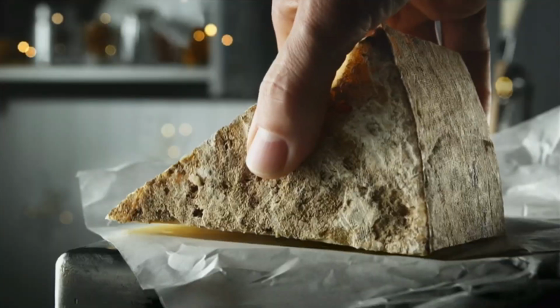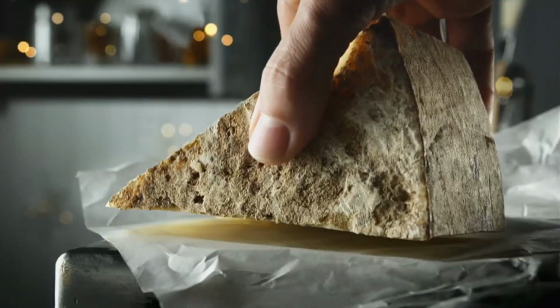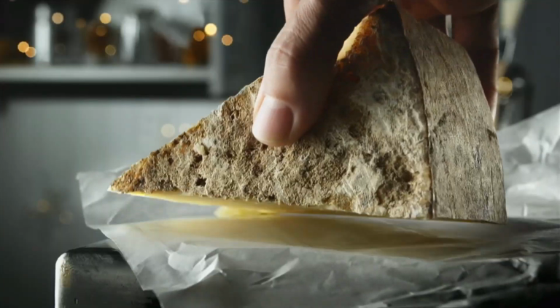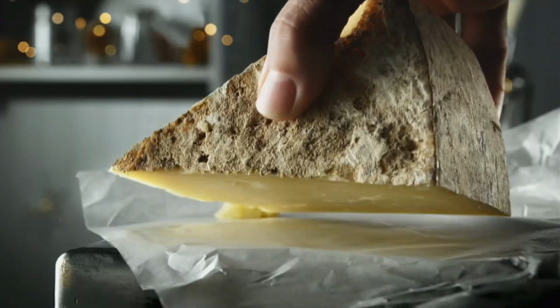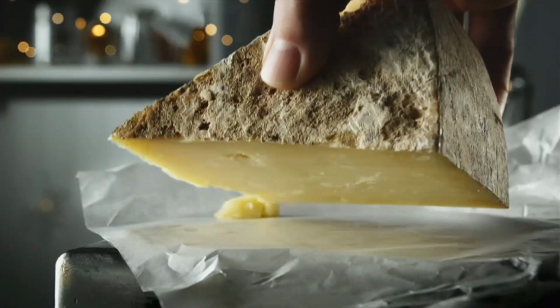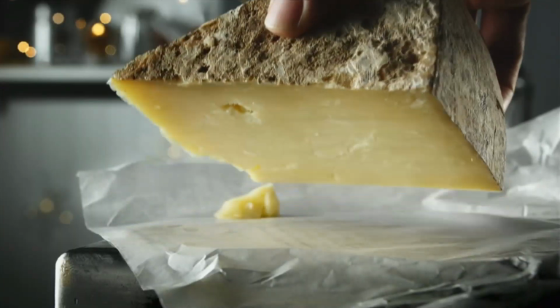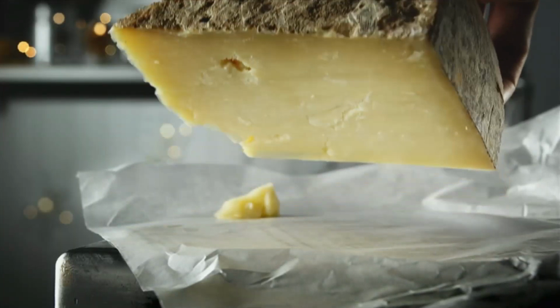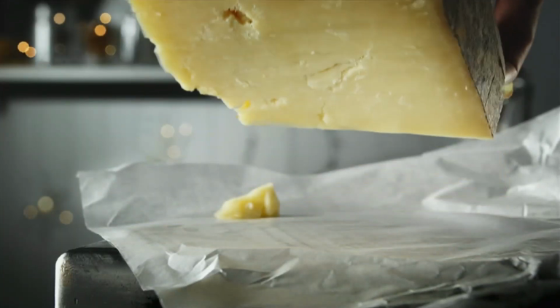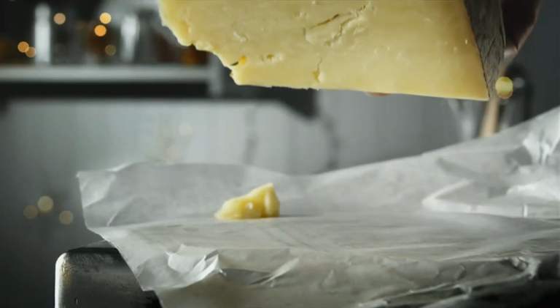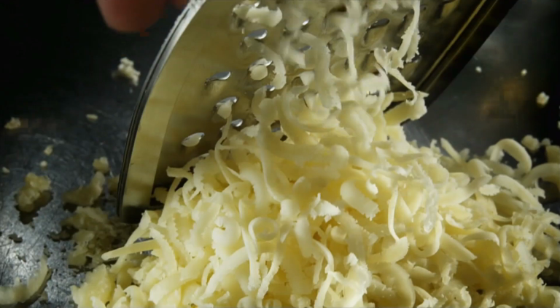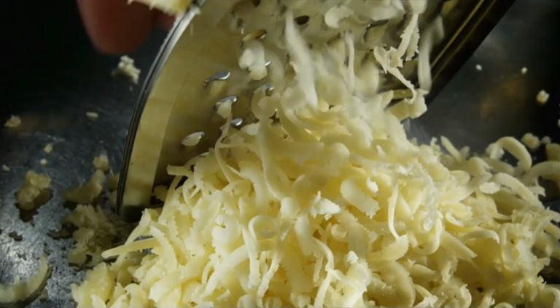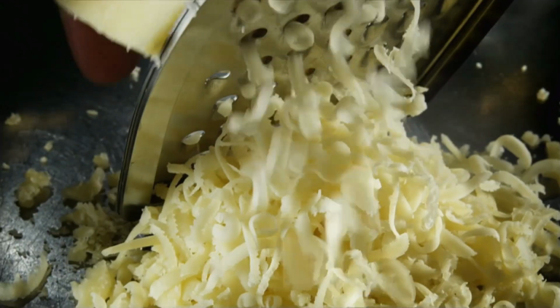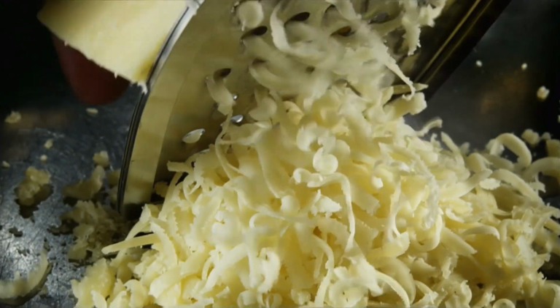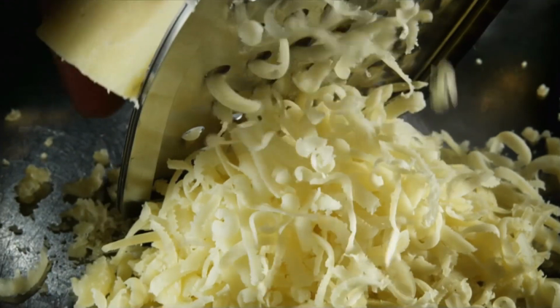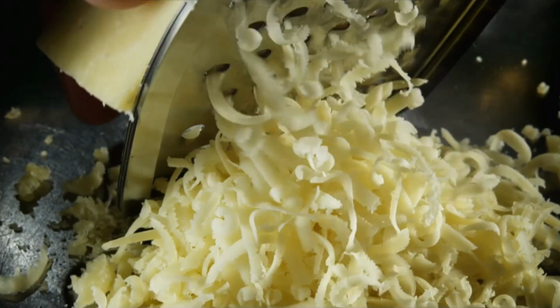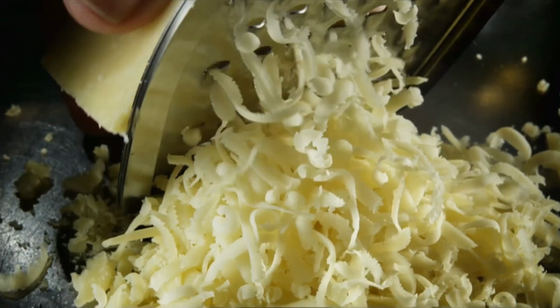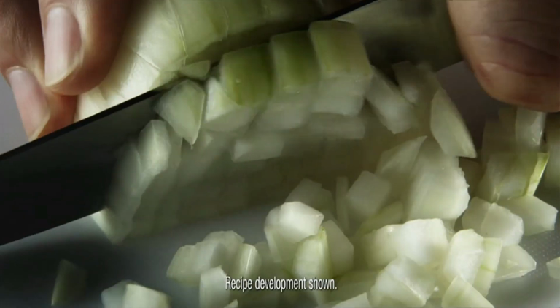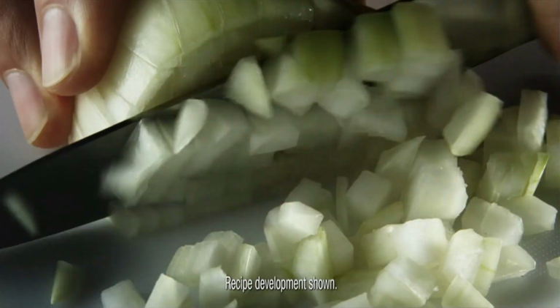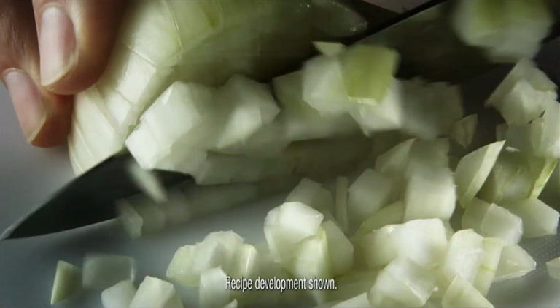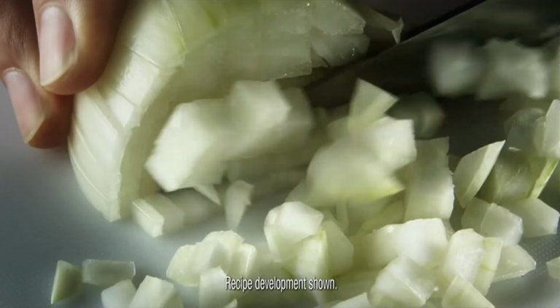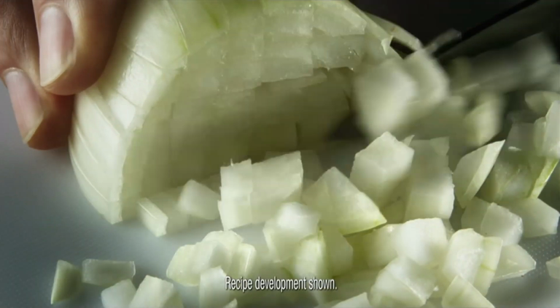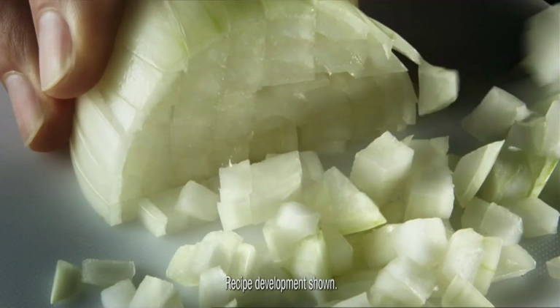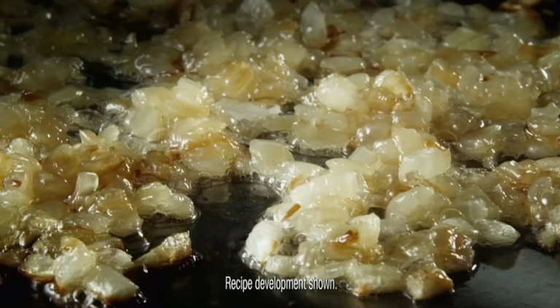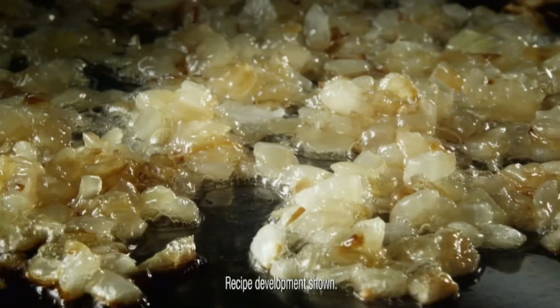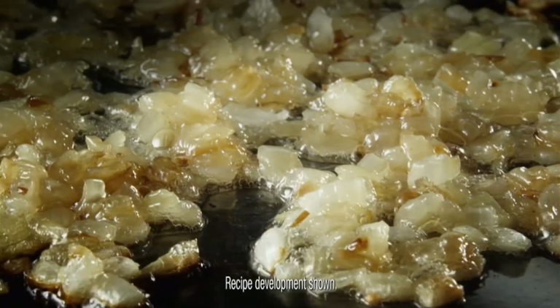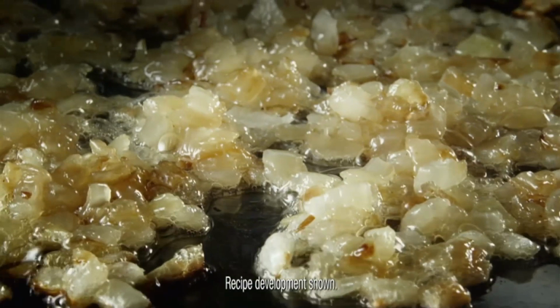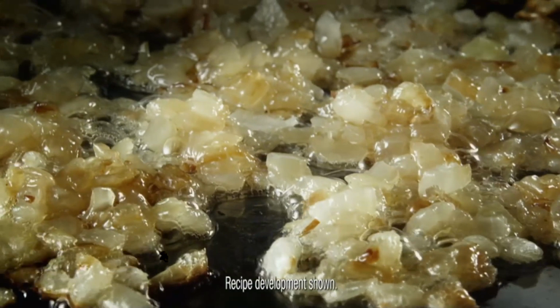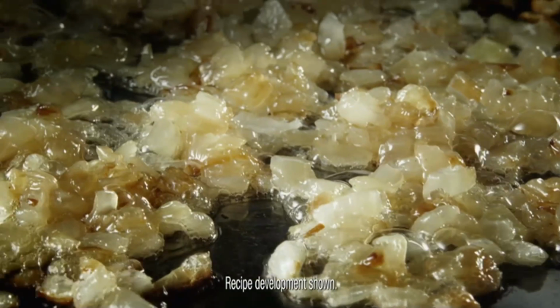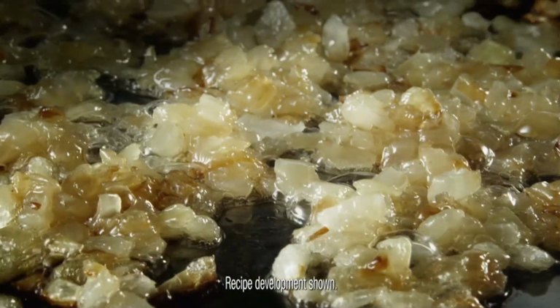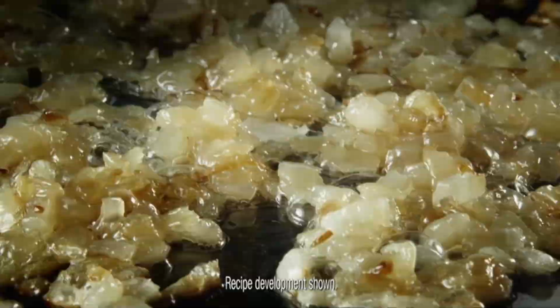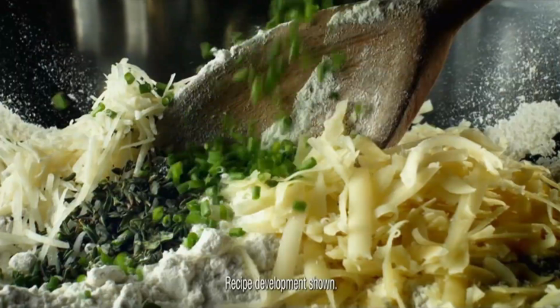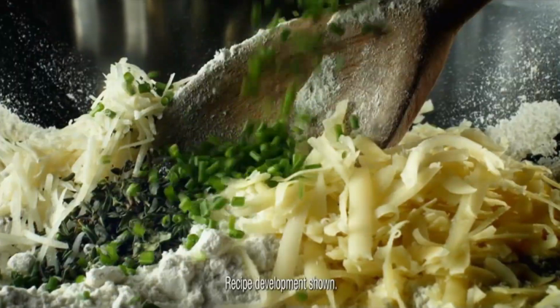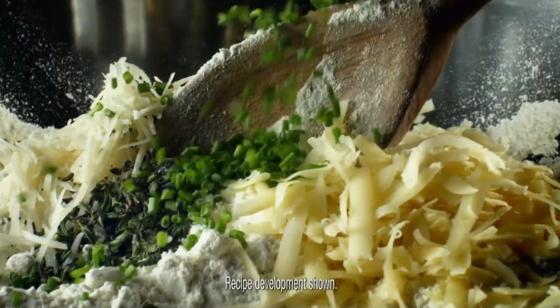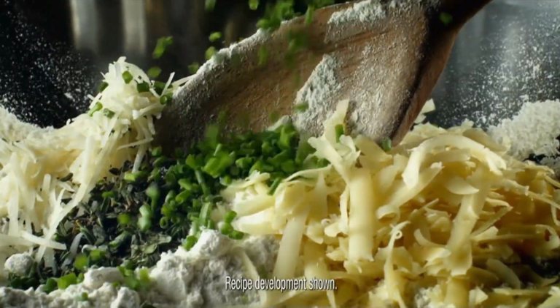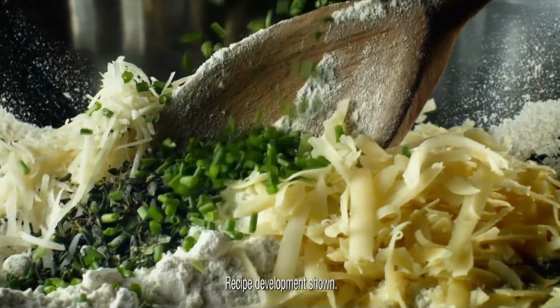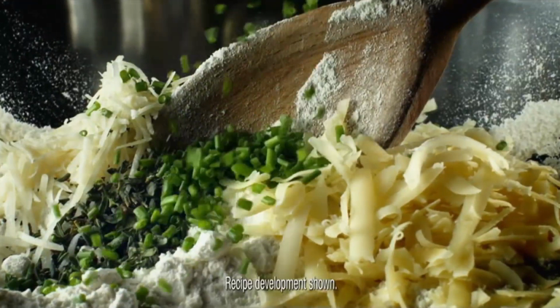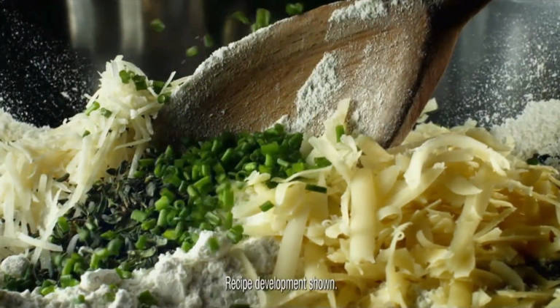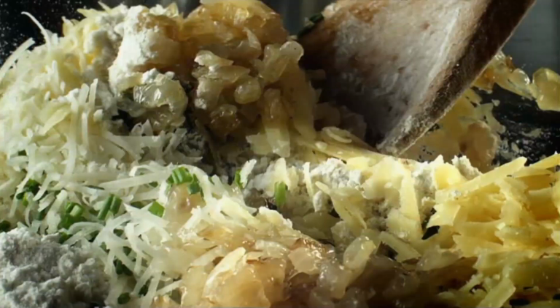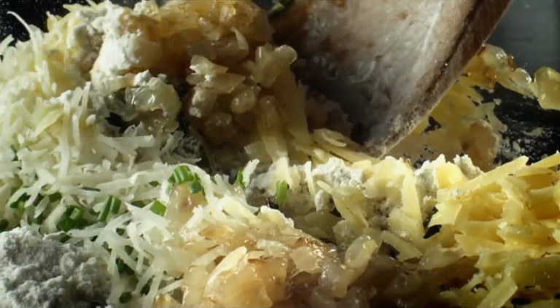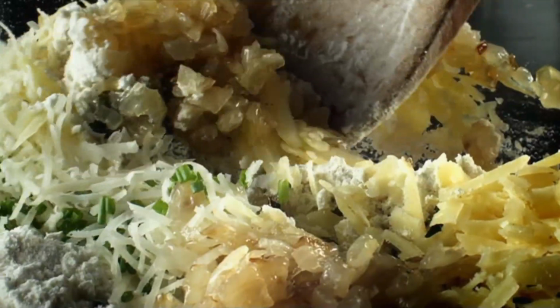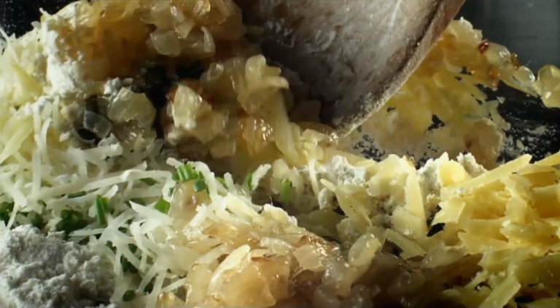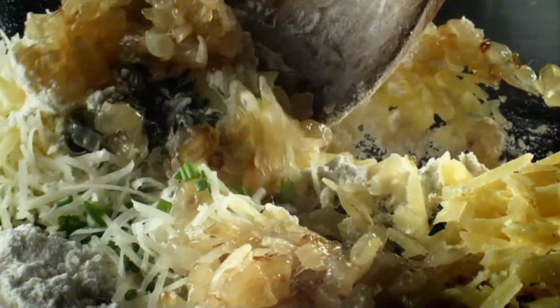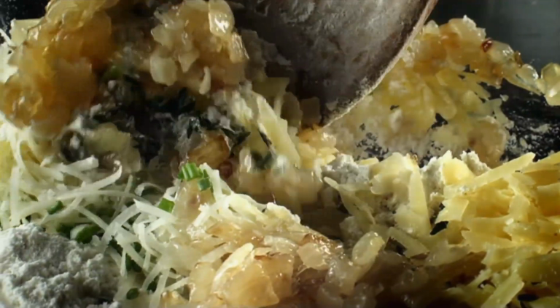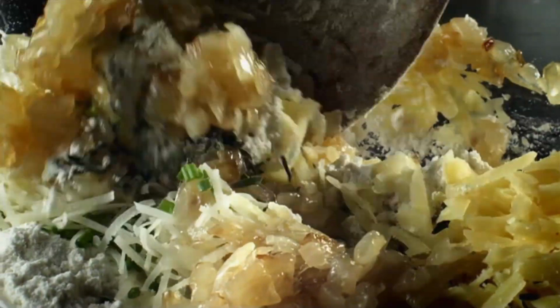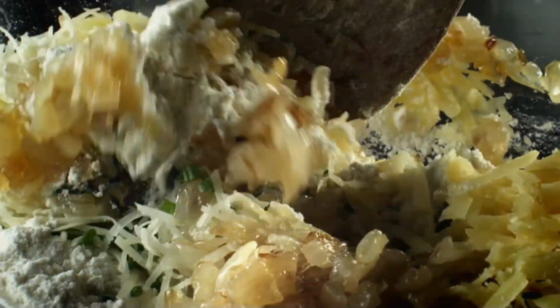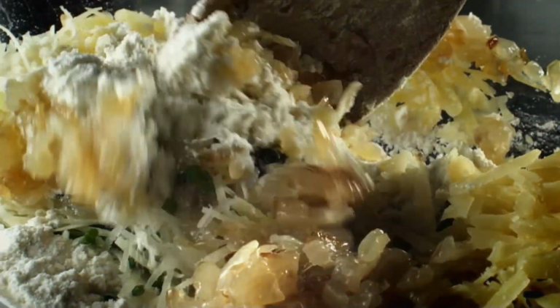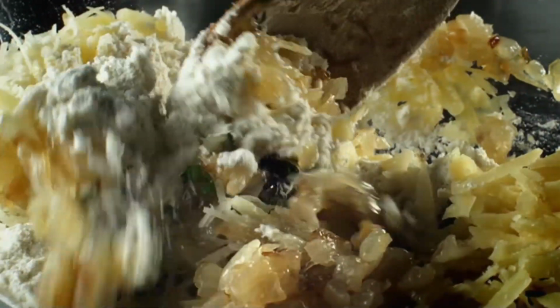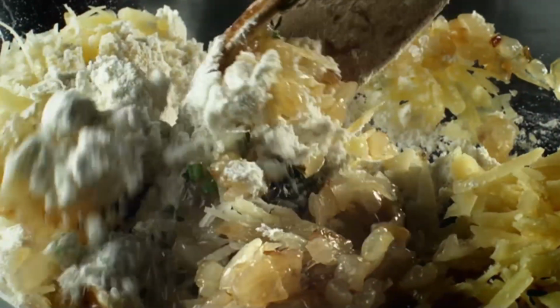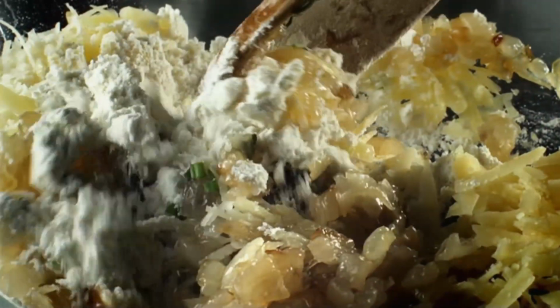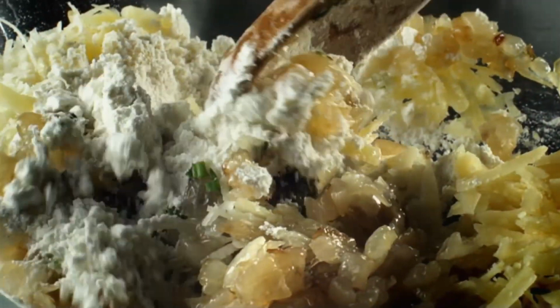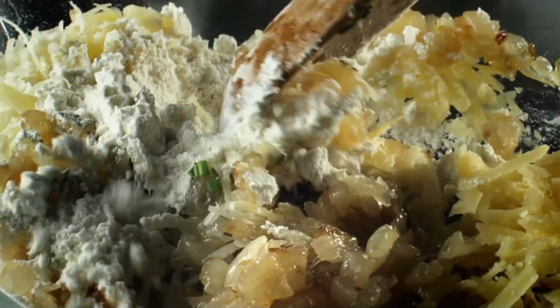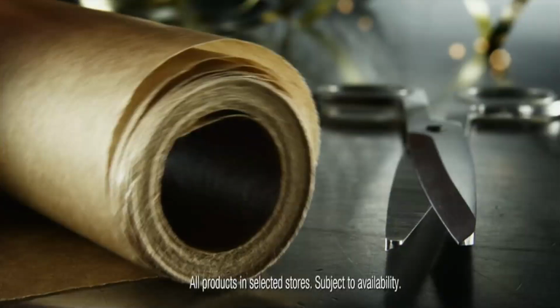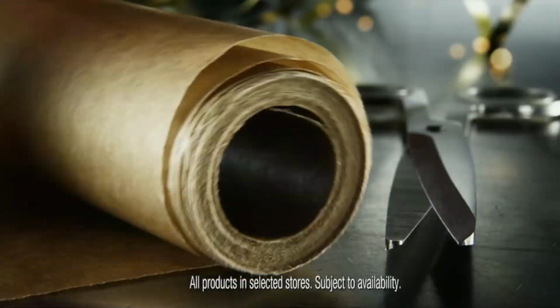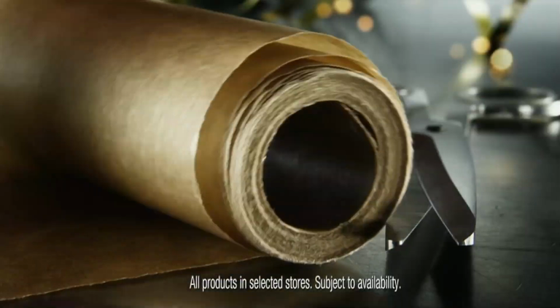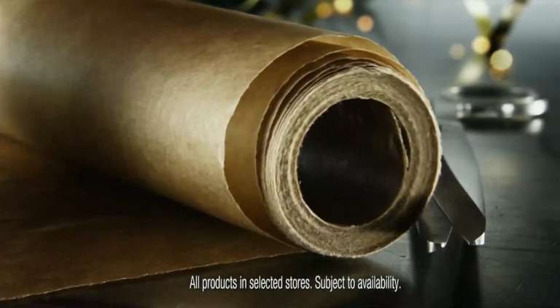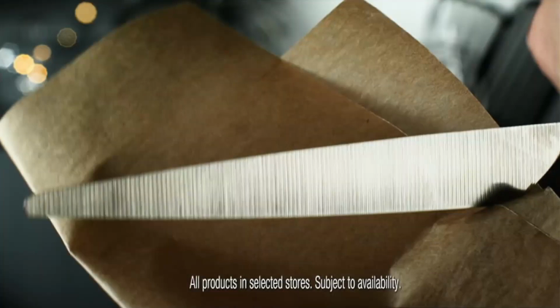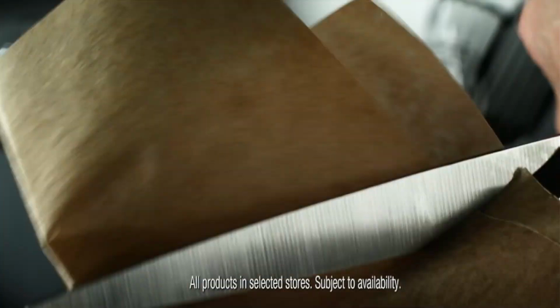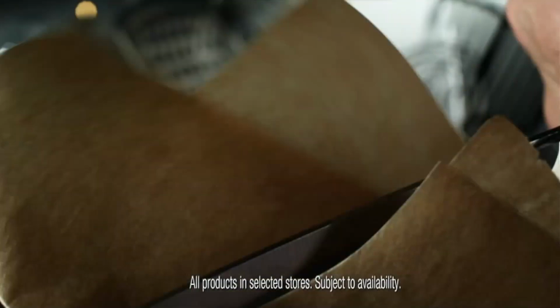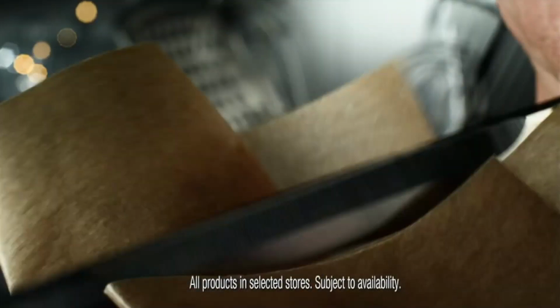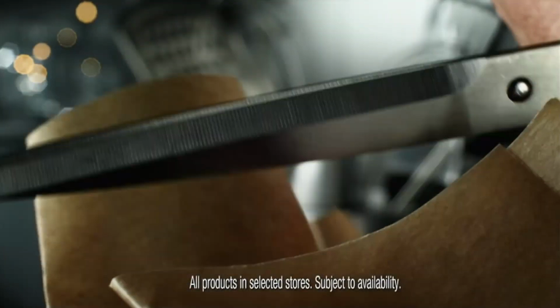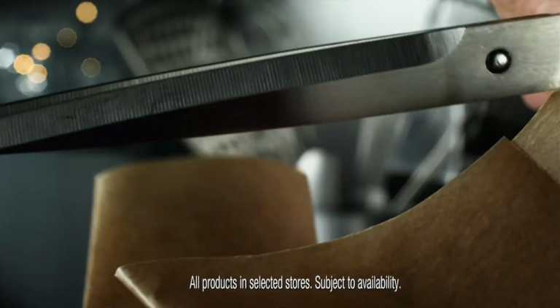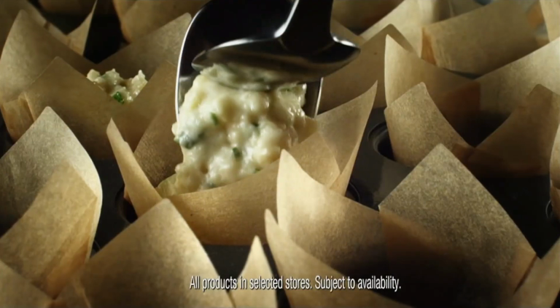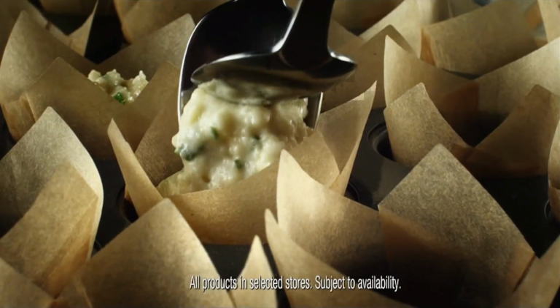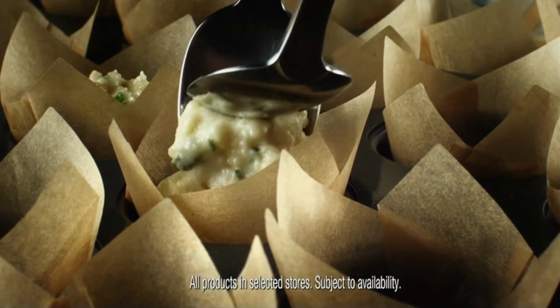Finally, use a mature cheddar and oven-roasted onions, gently folded to make the savory cheese and onion muffins.